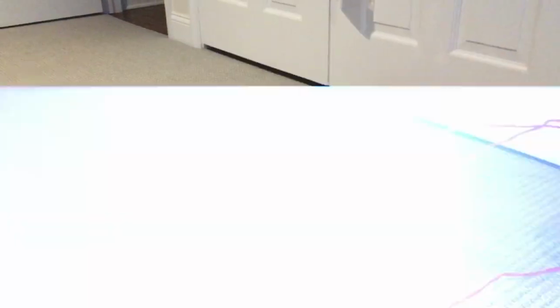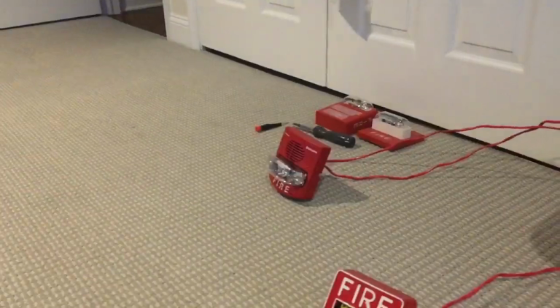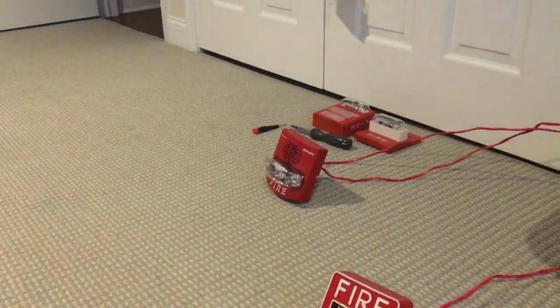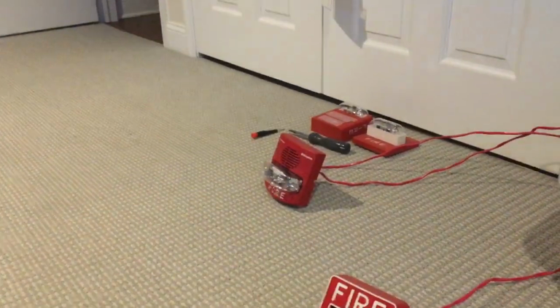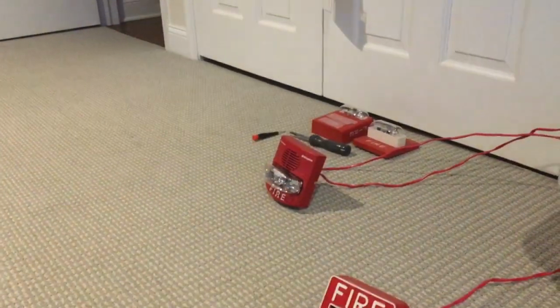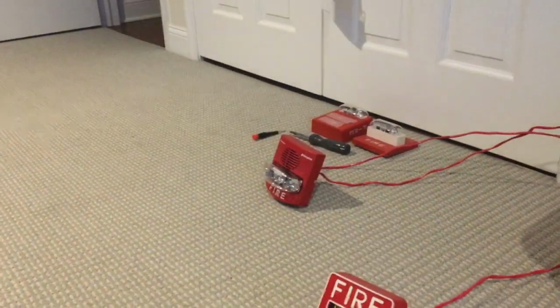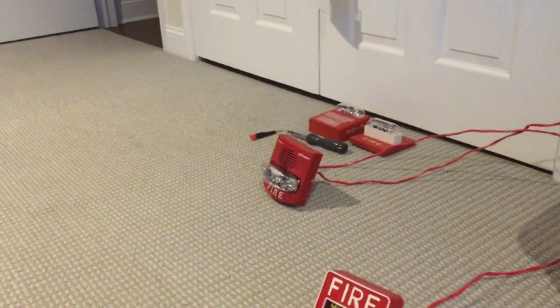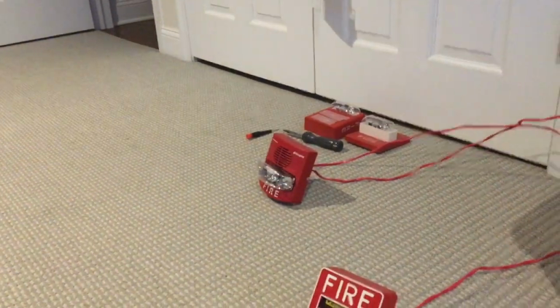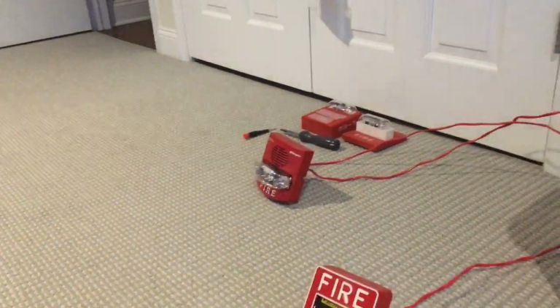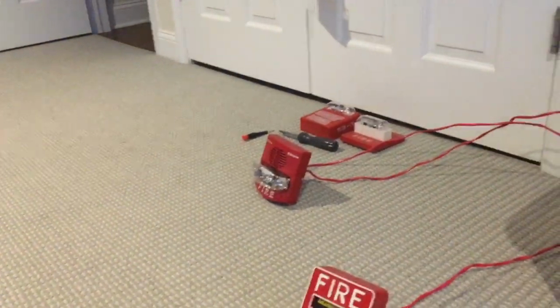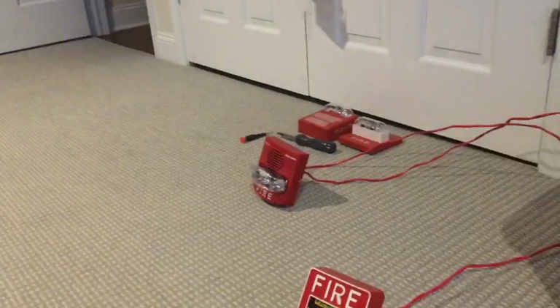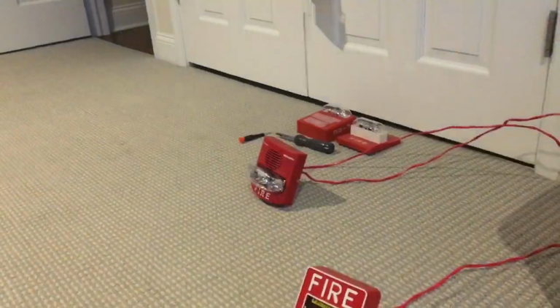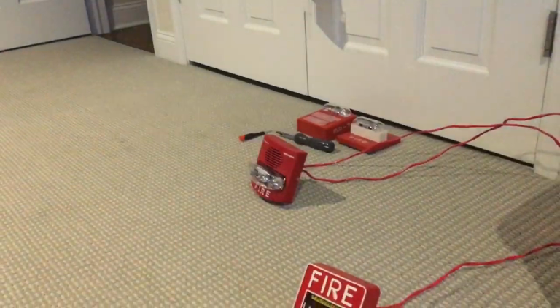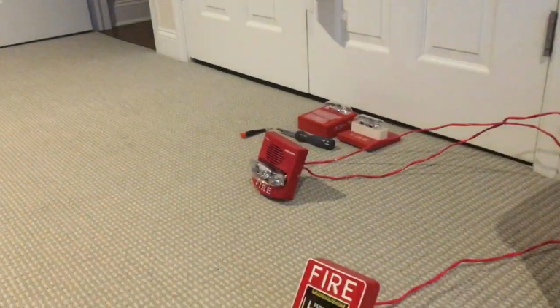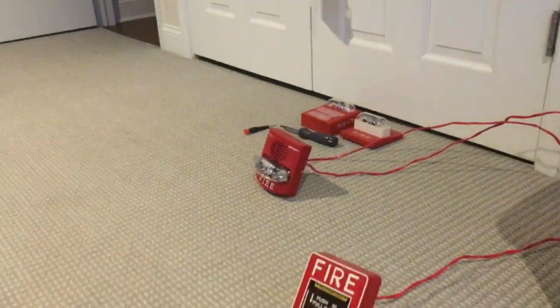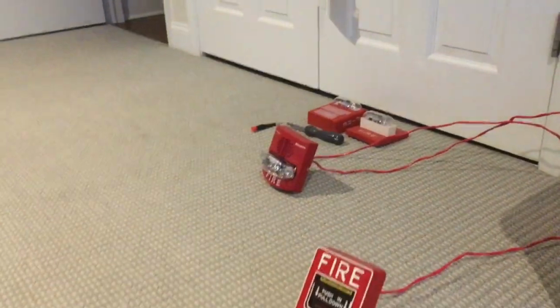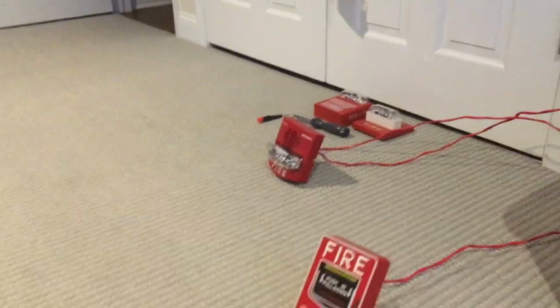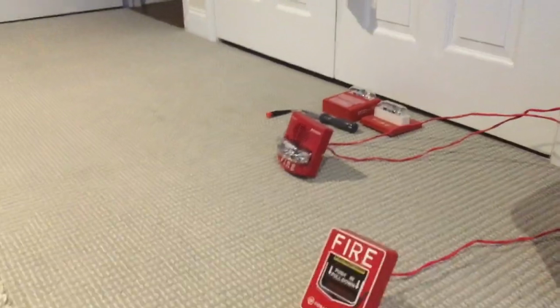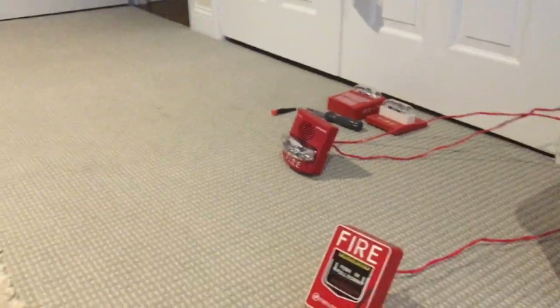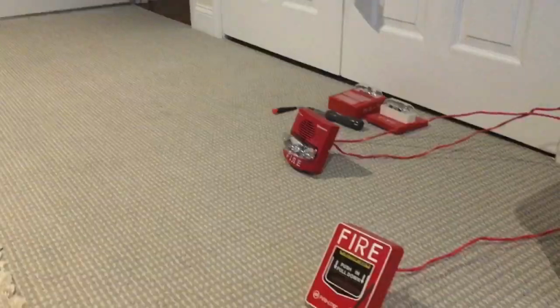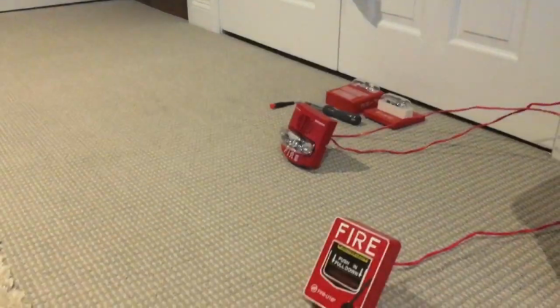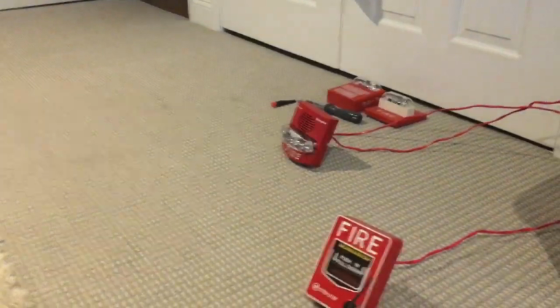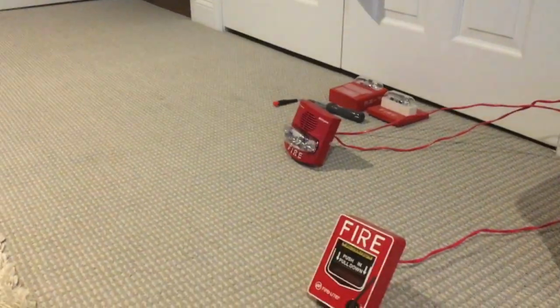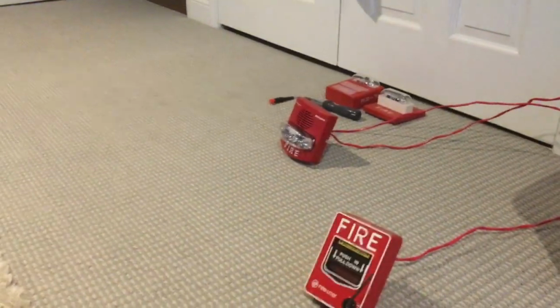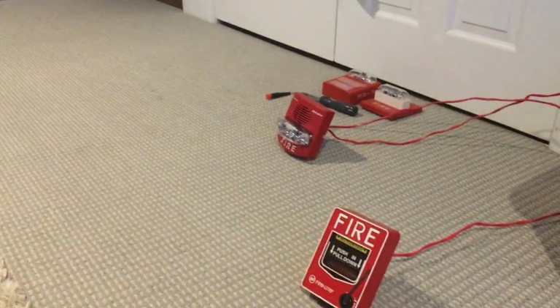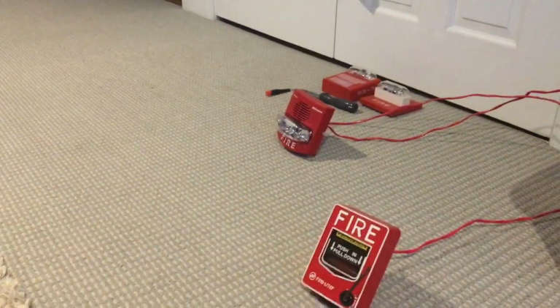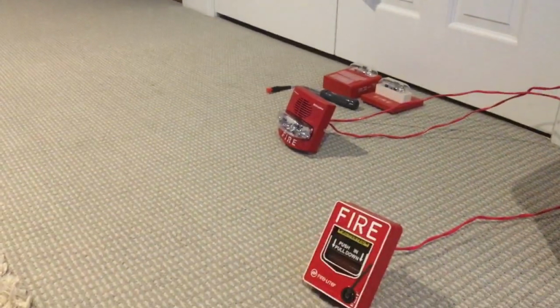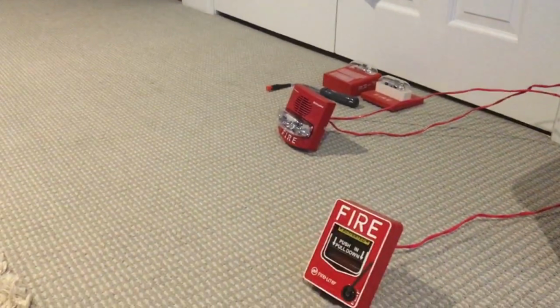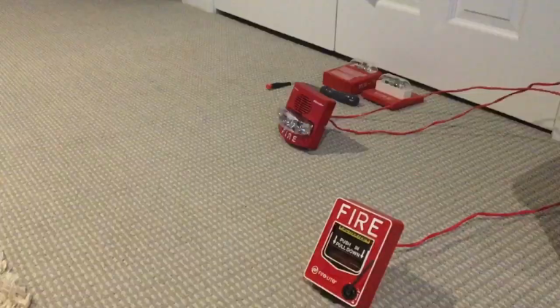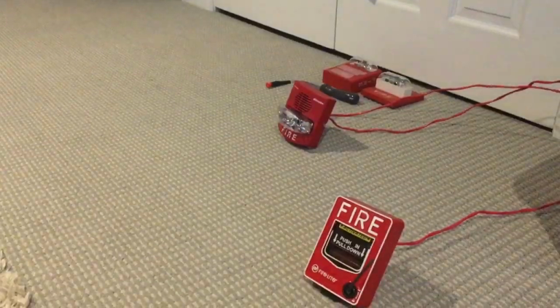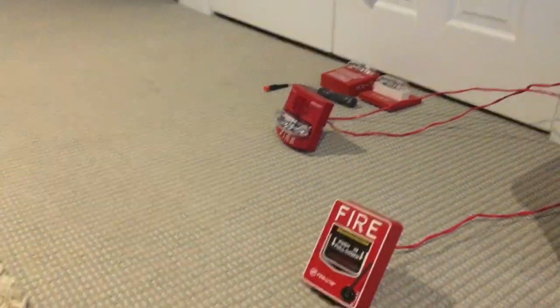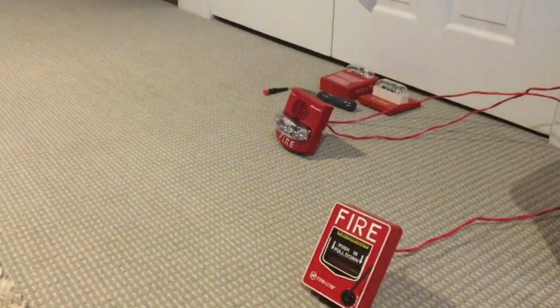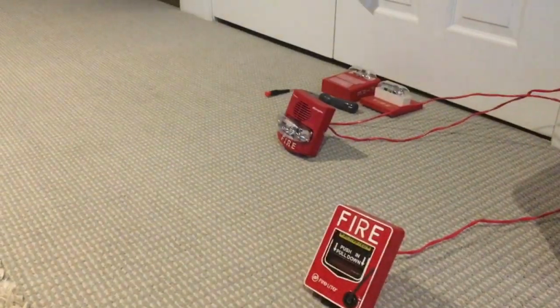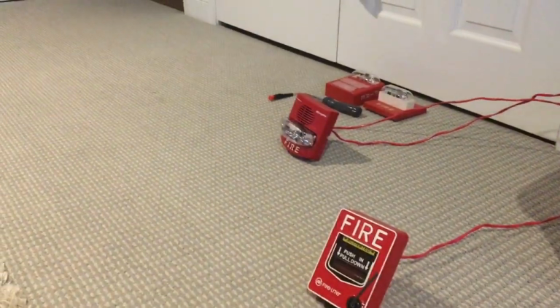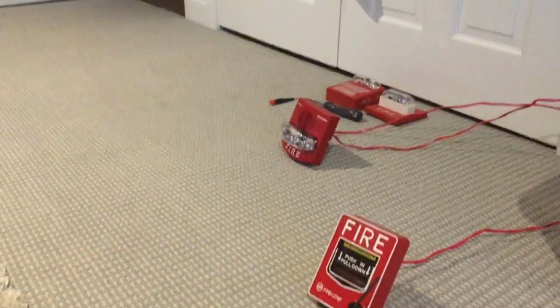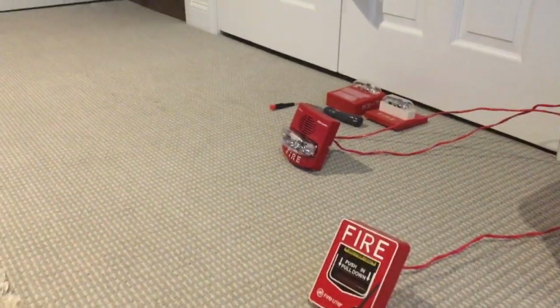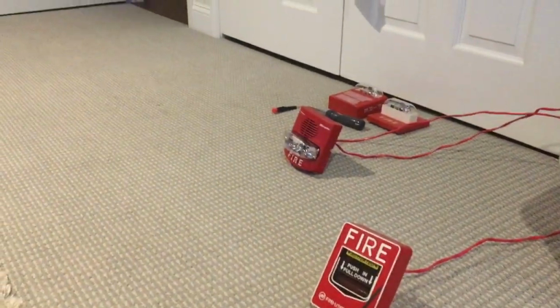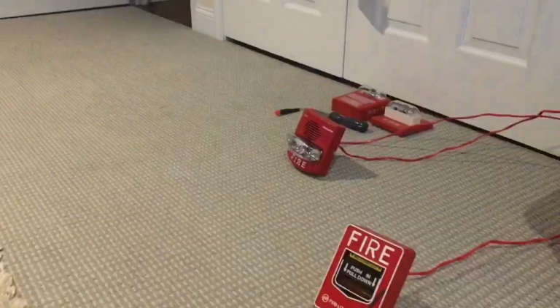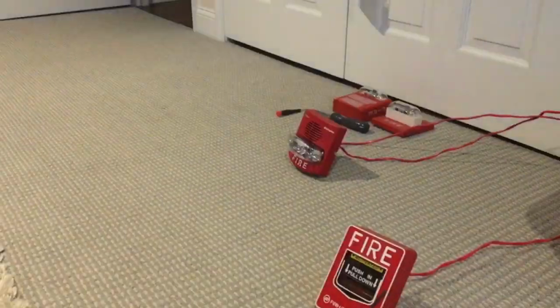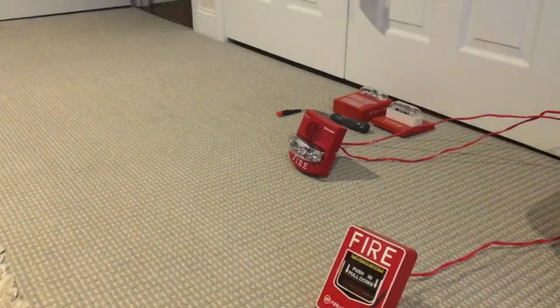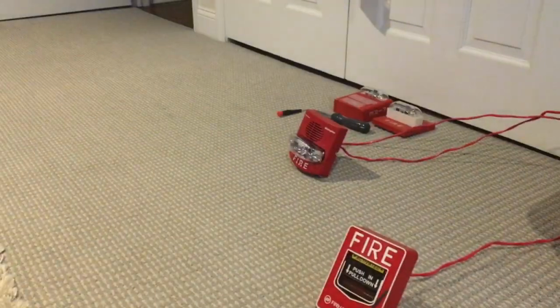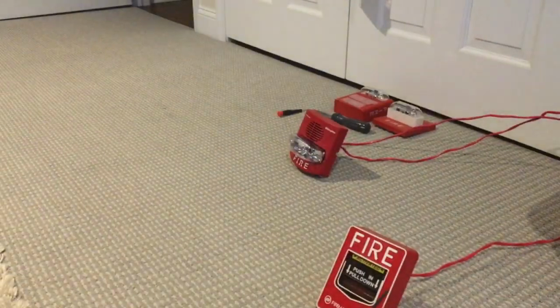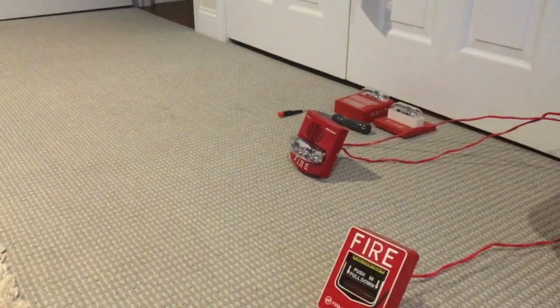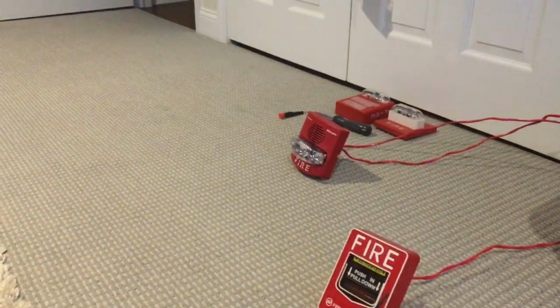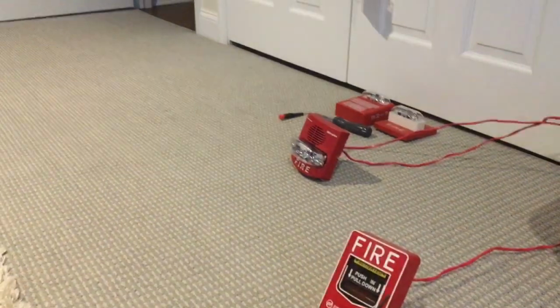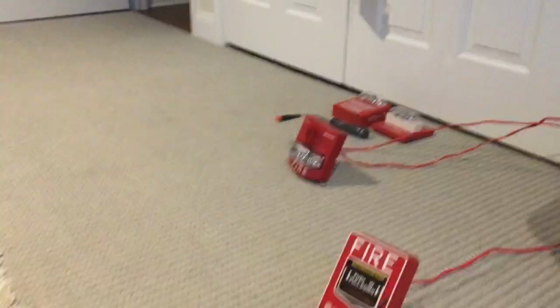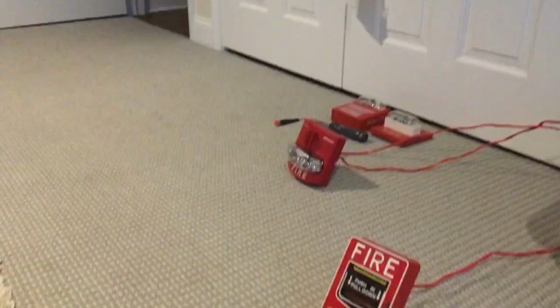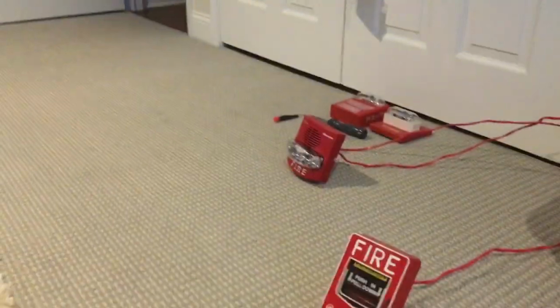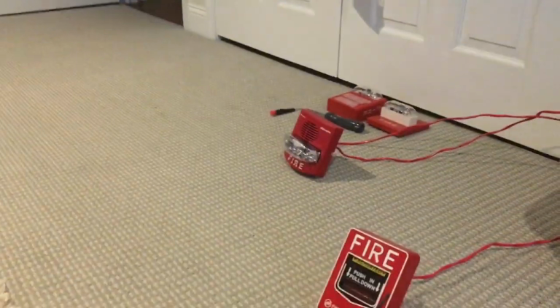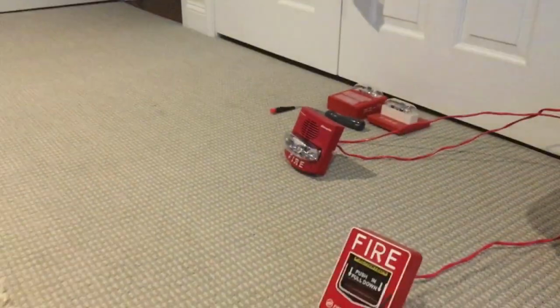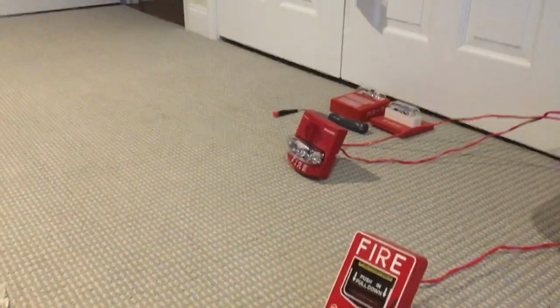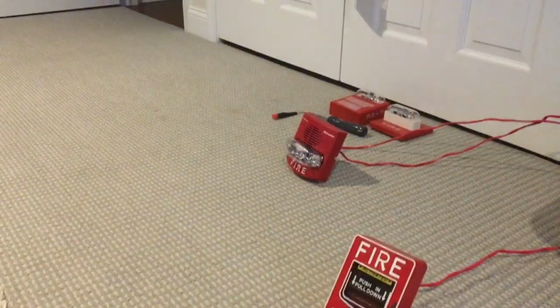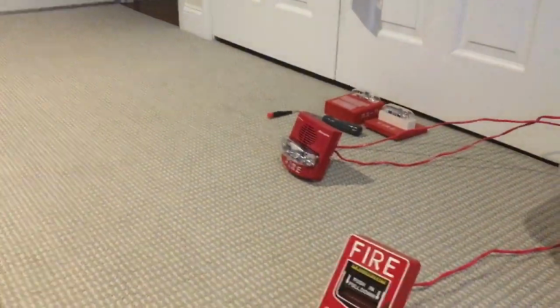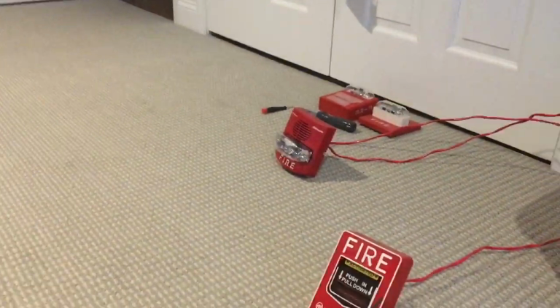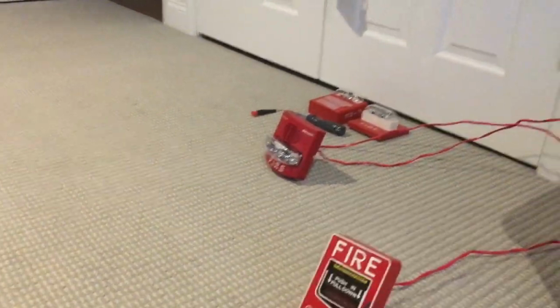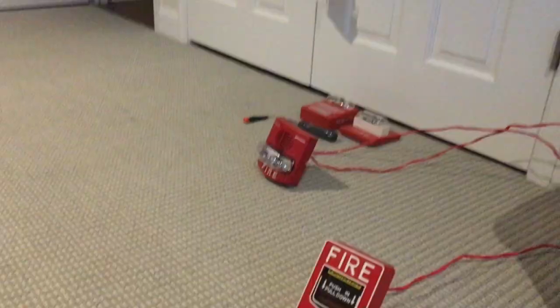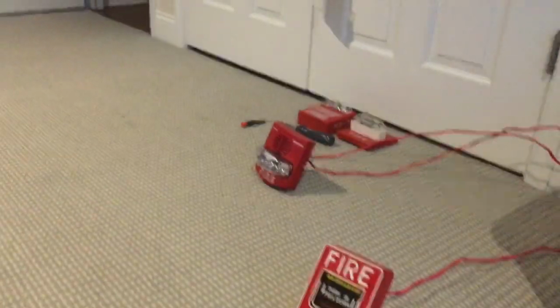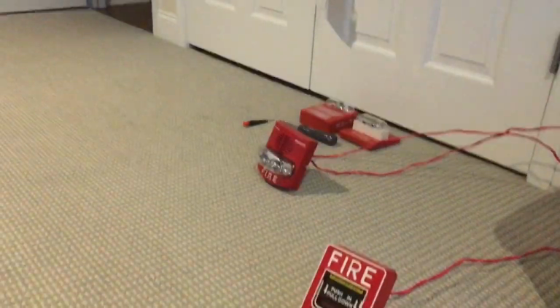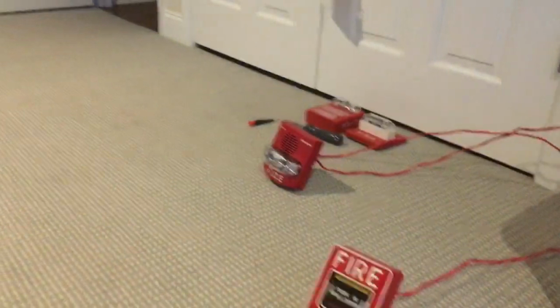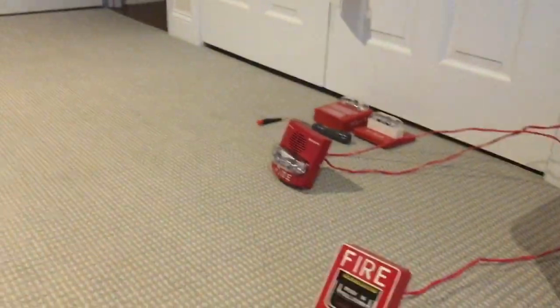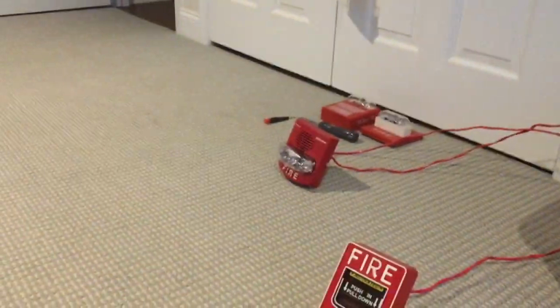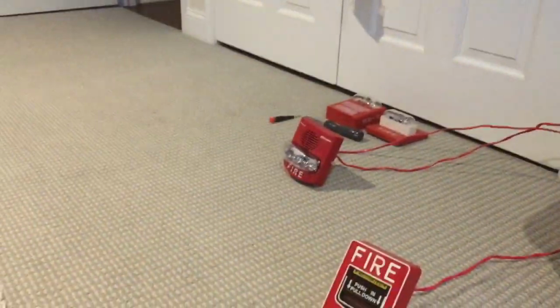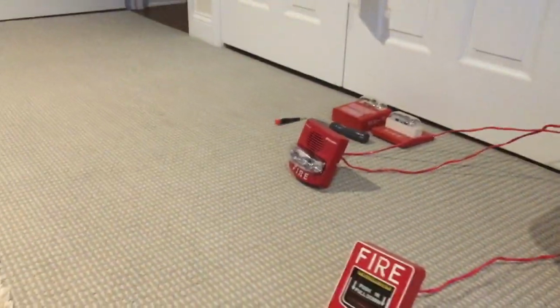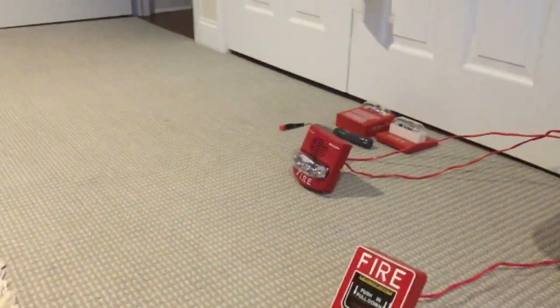Damn, that's loud. It's a bright strobe too — it's 75 candela.